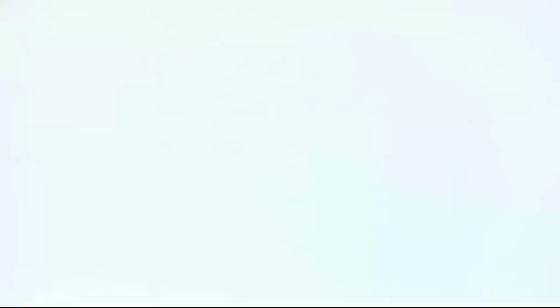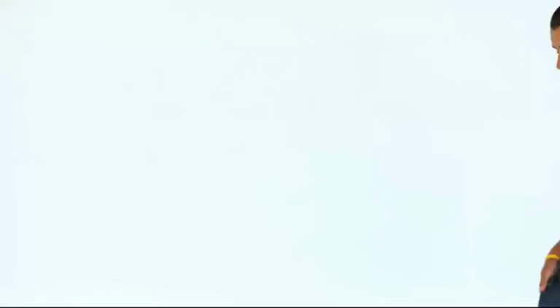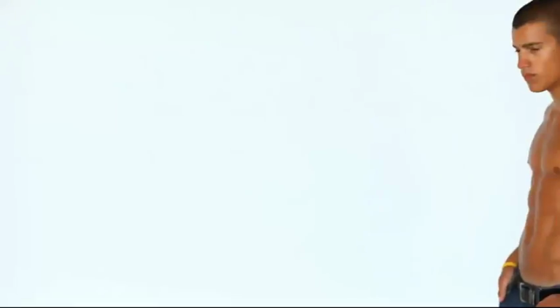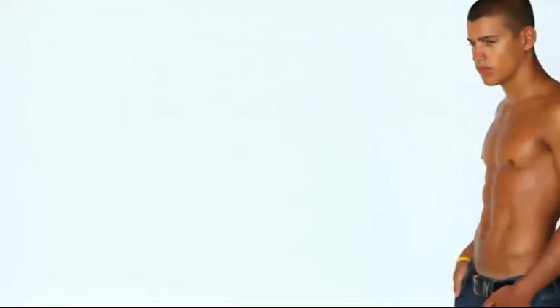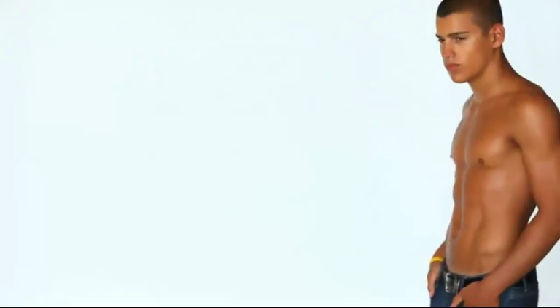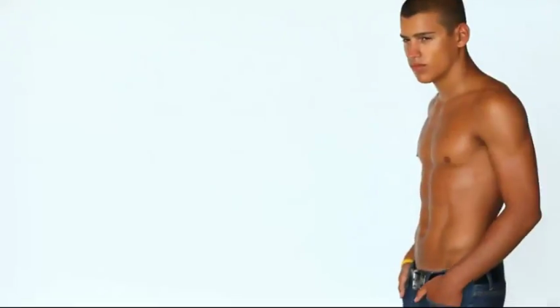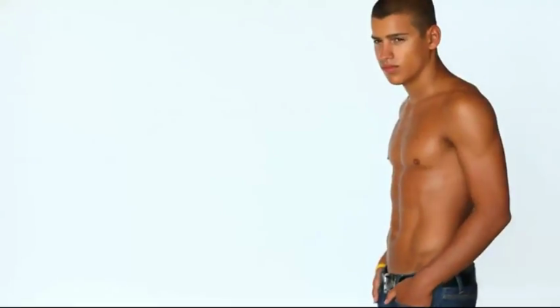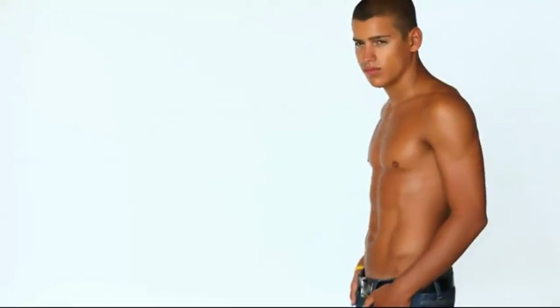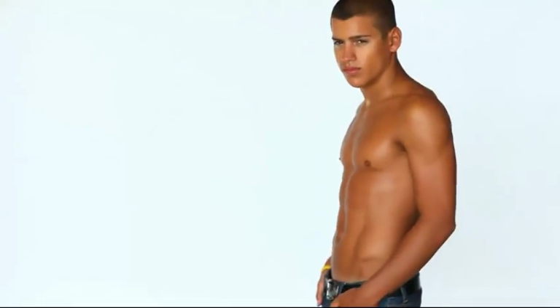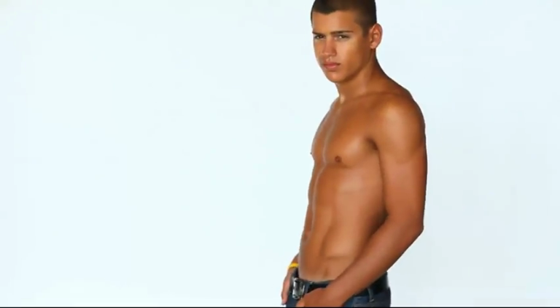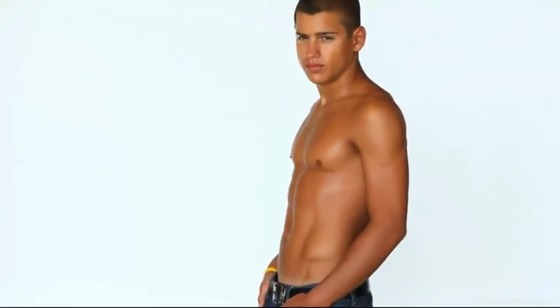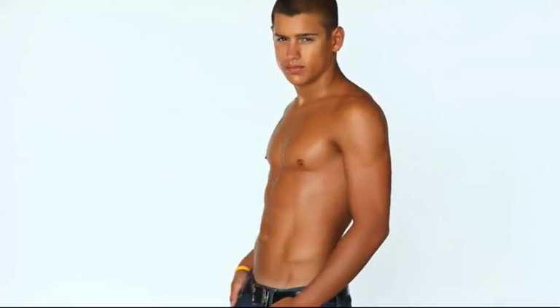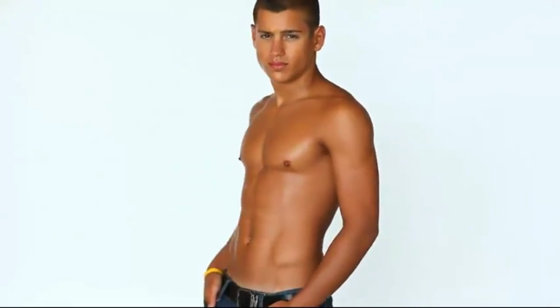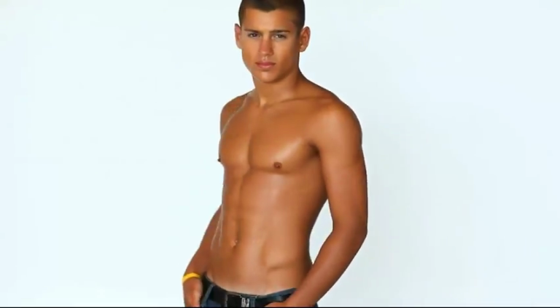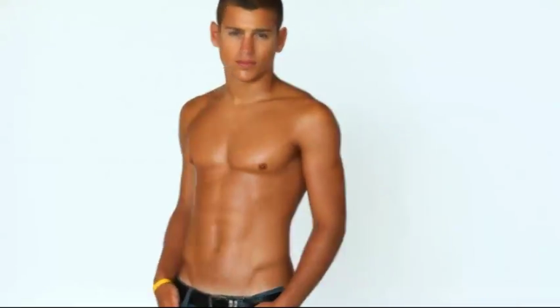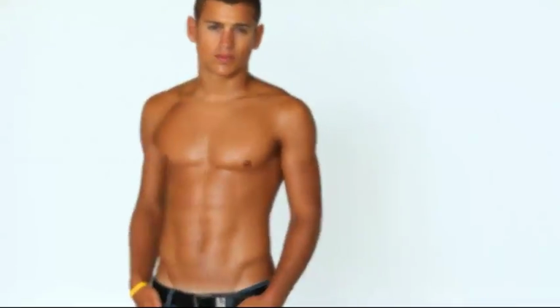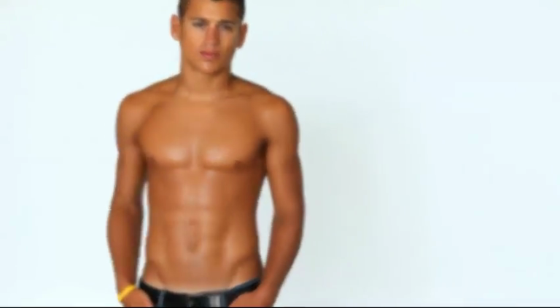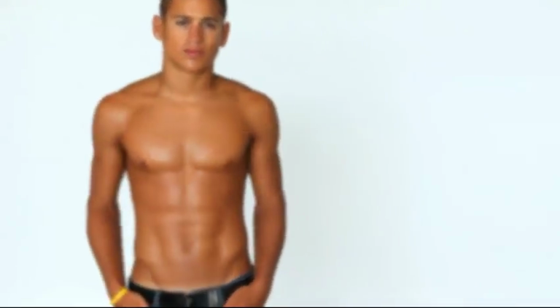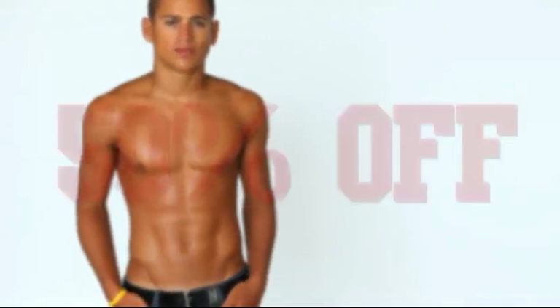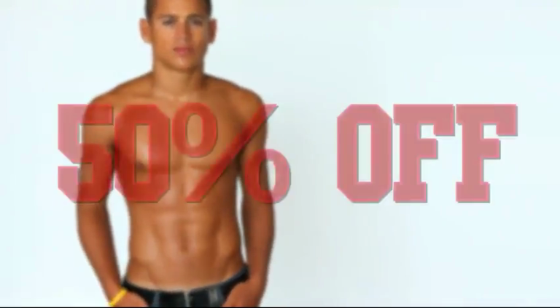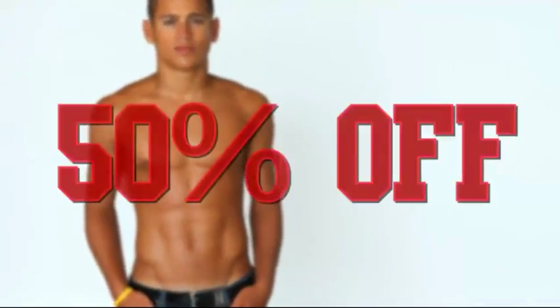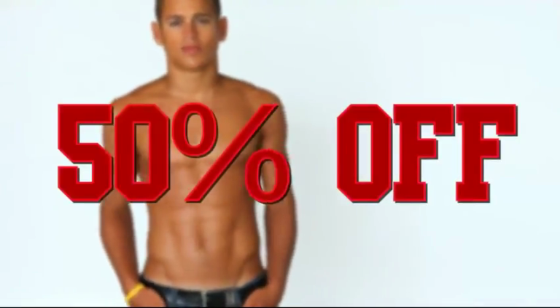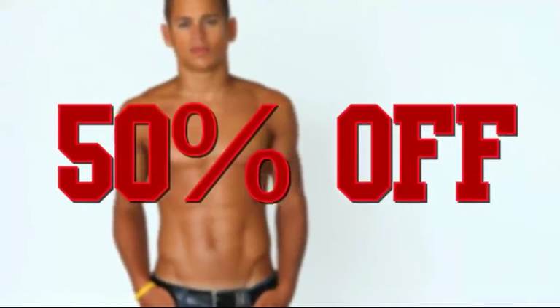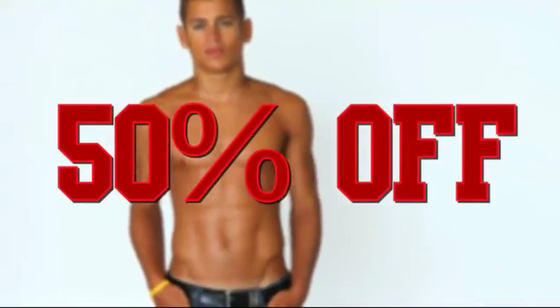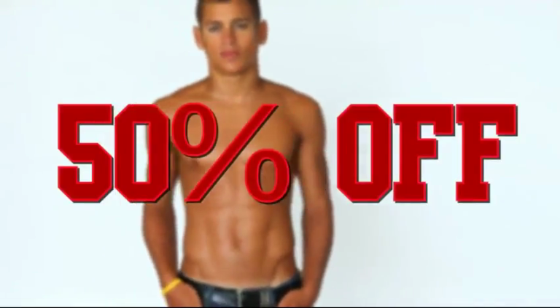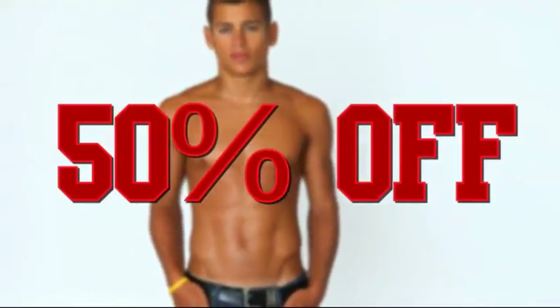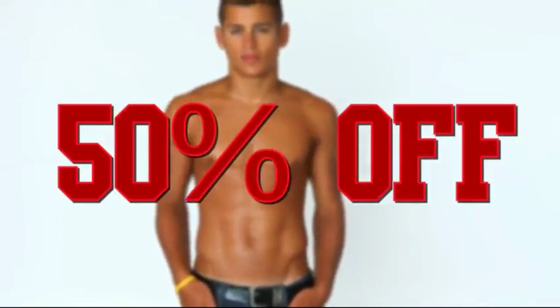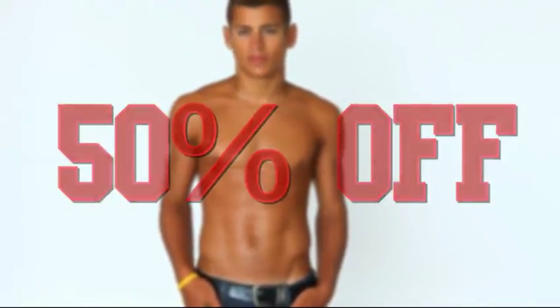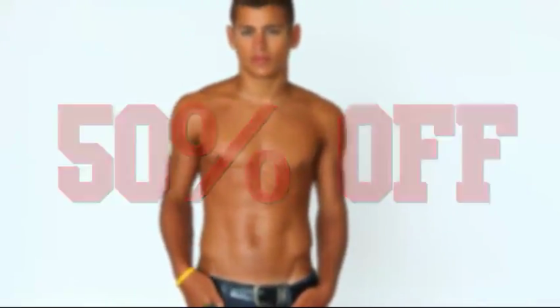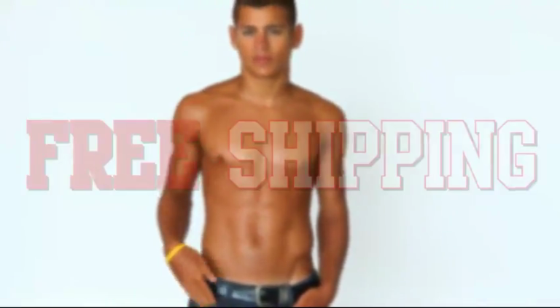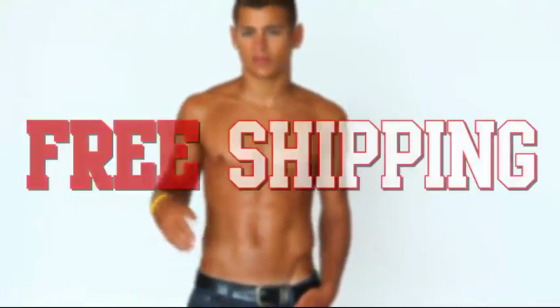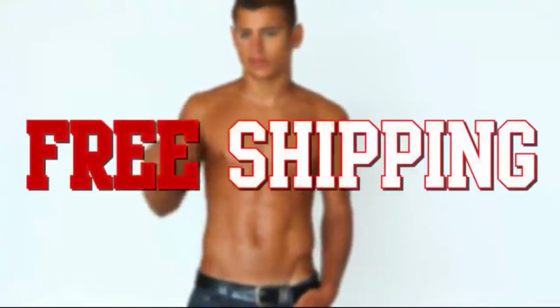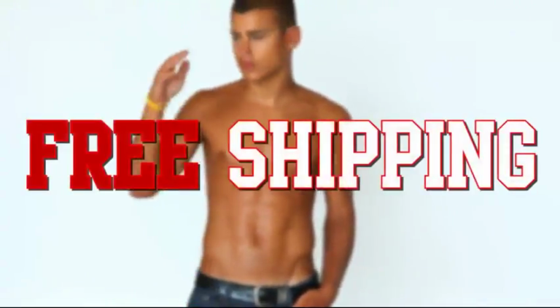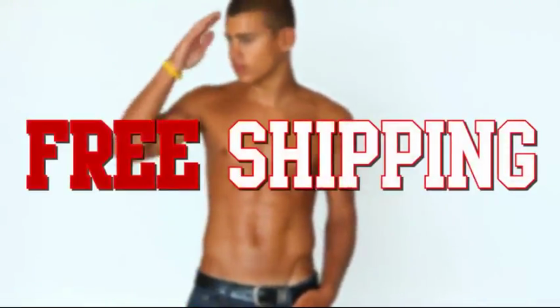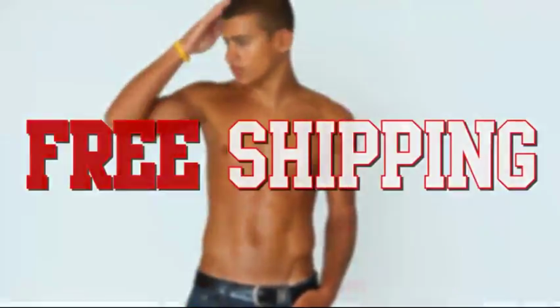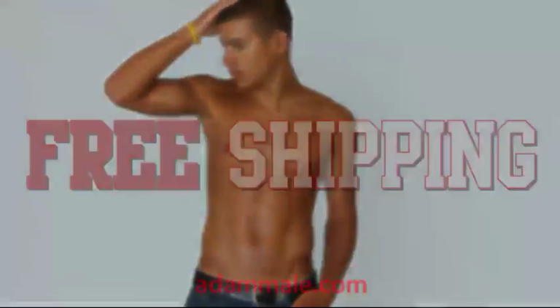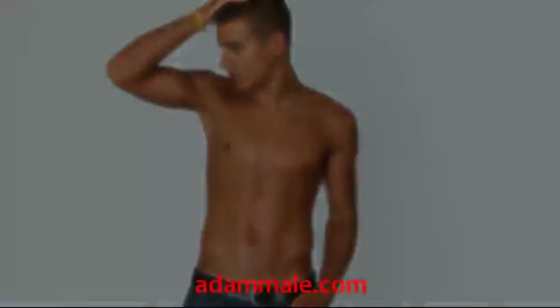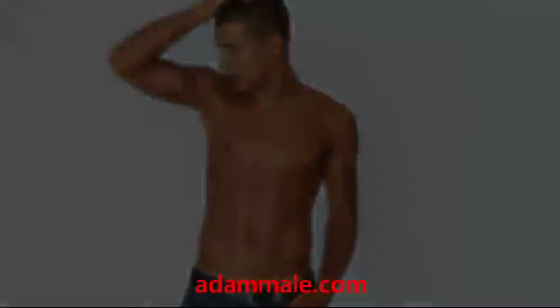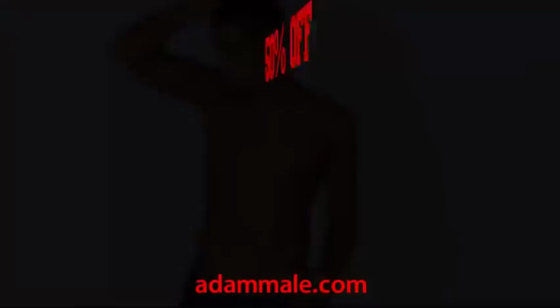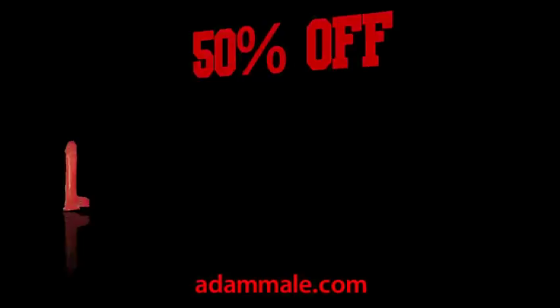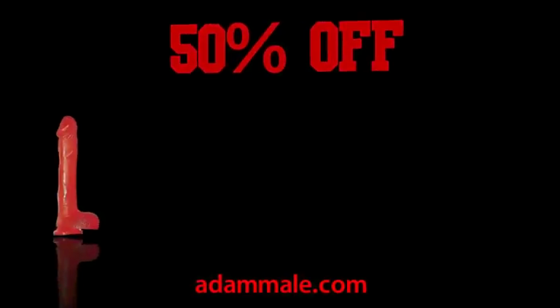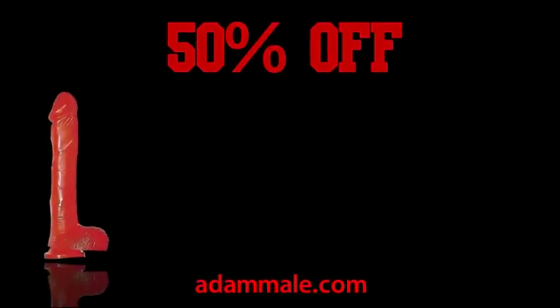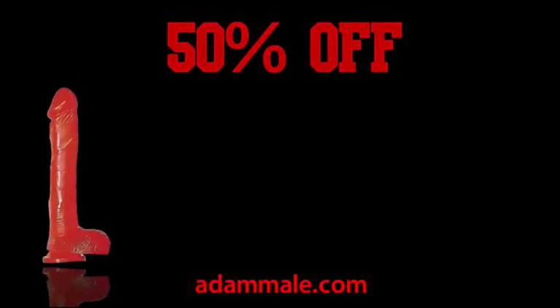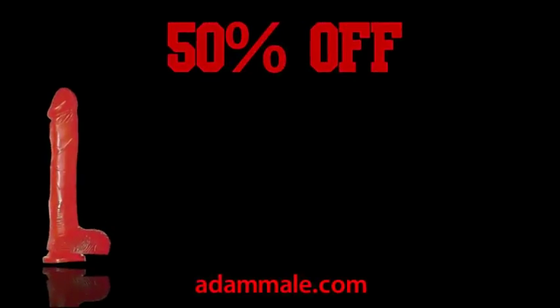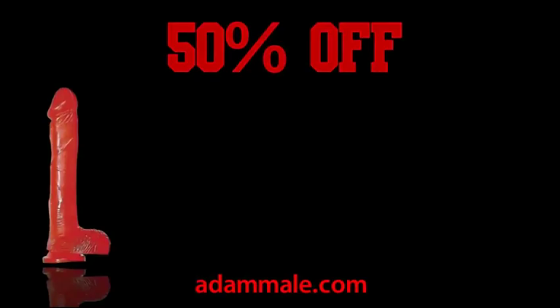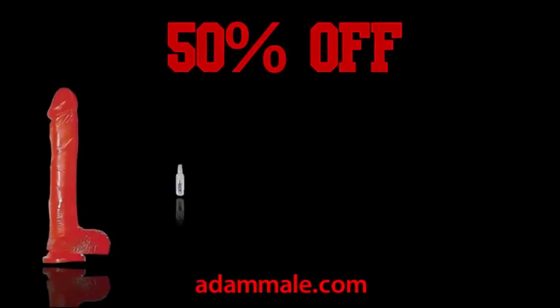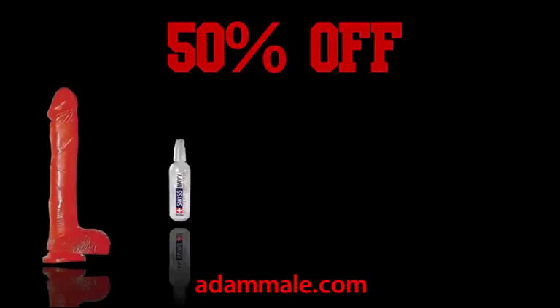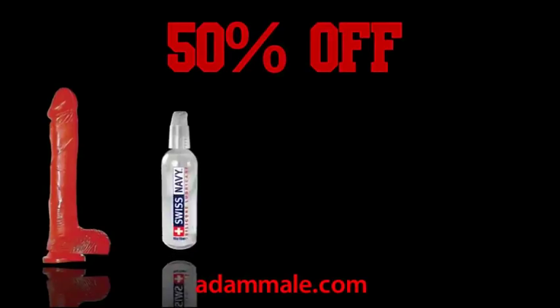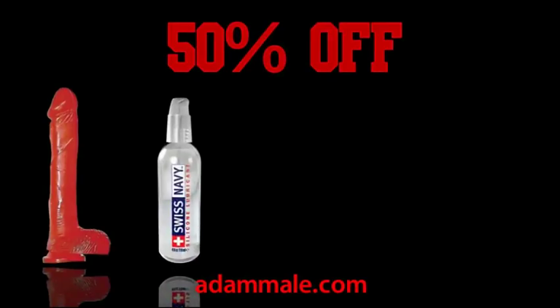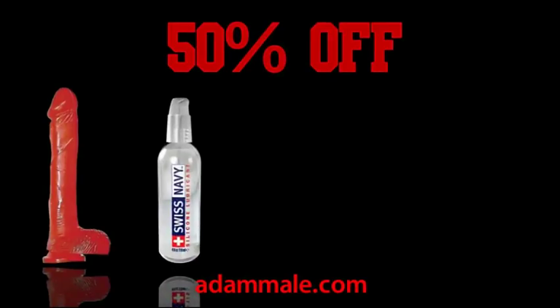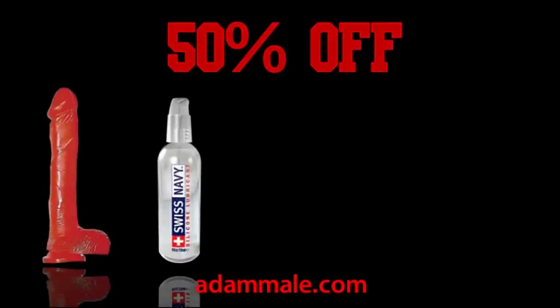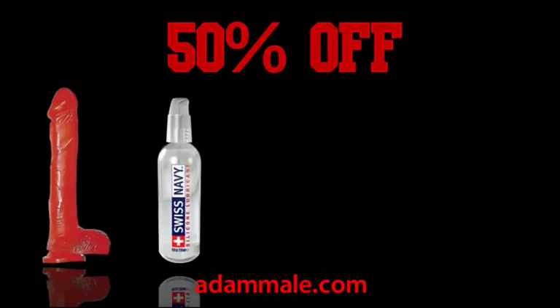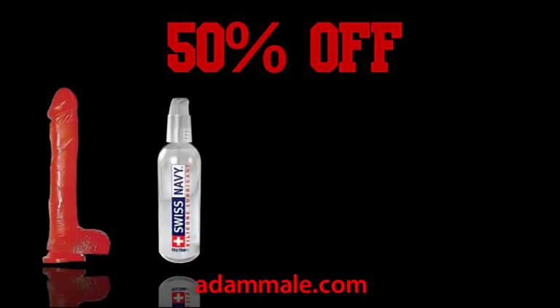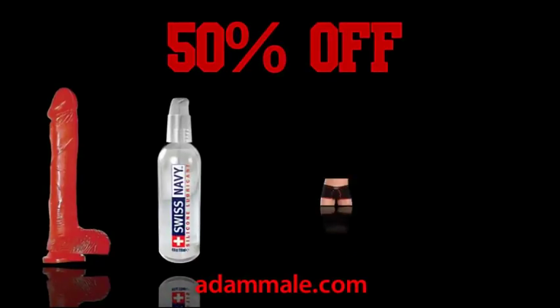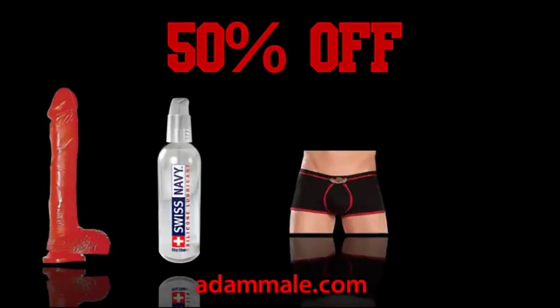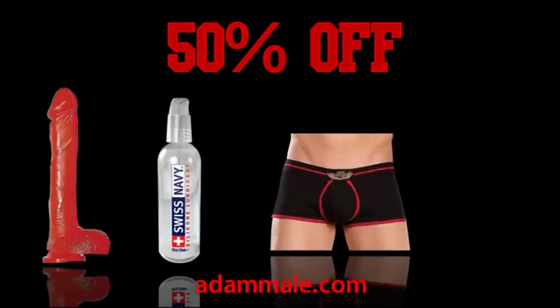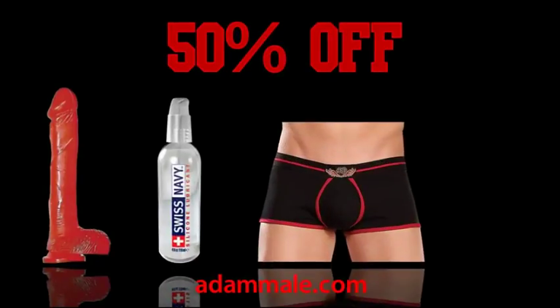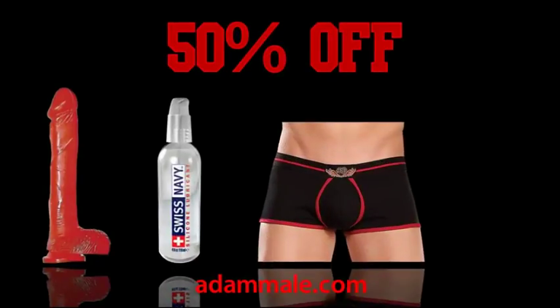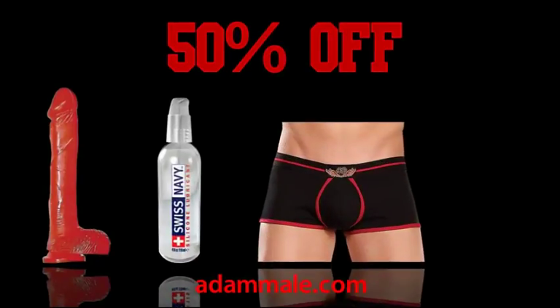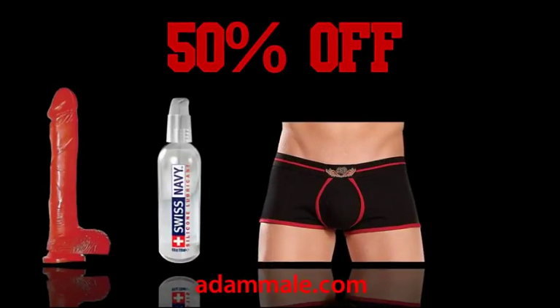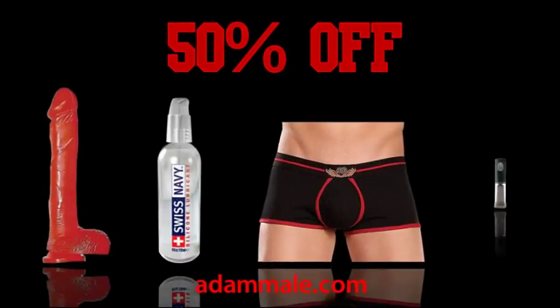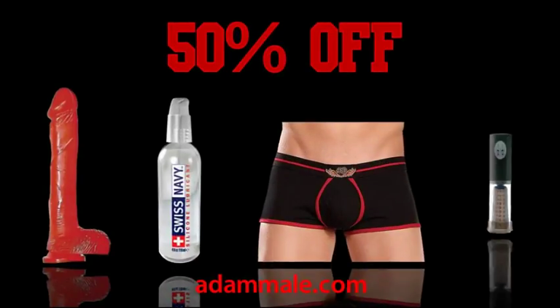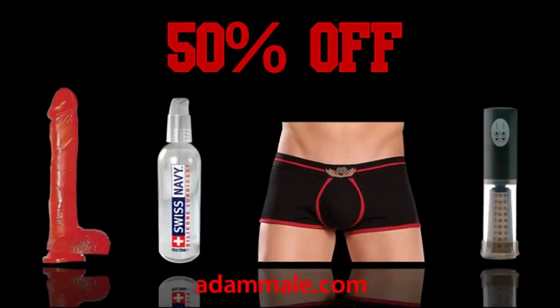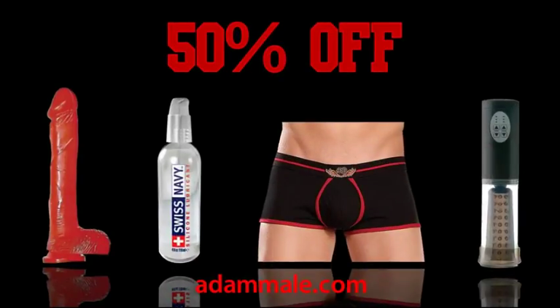Watch the end of the video for 50% off plus free shipping on sex toys, lube, undergear, and more.